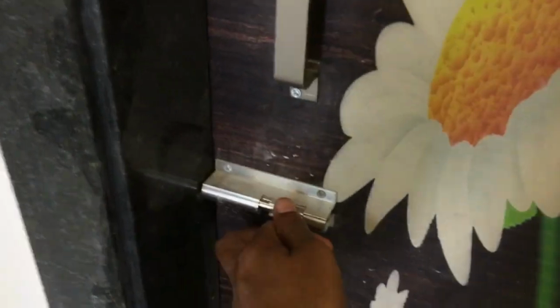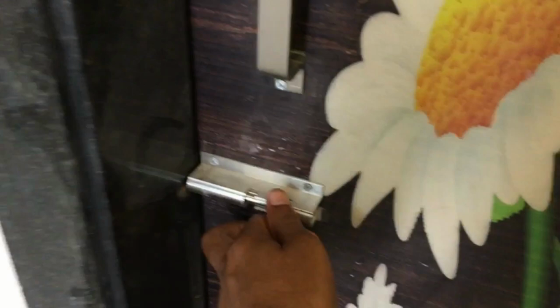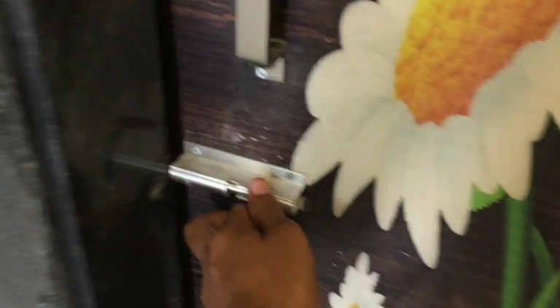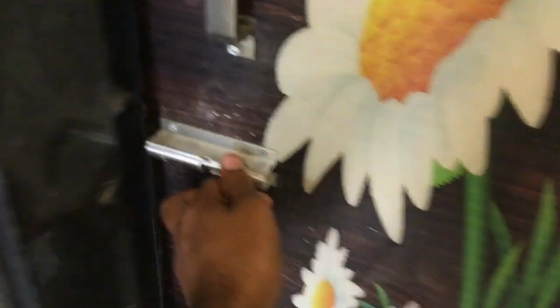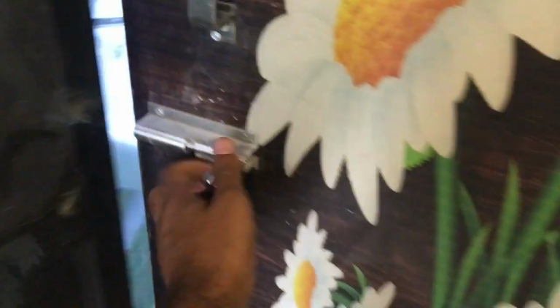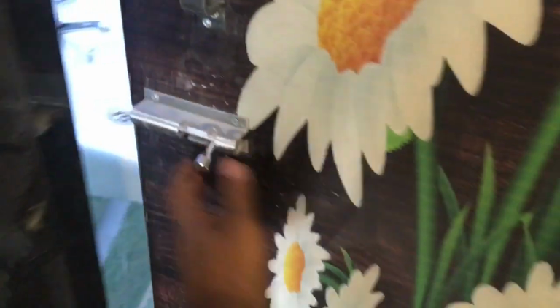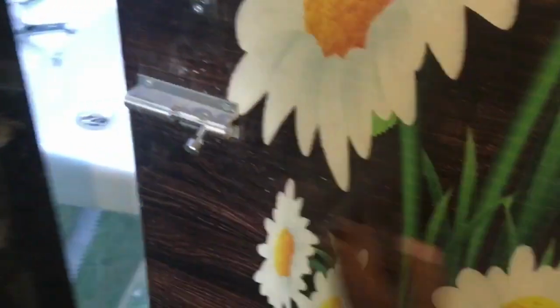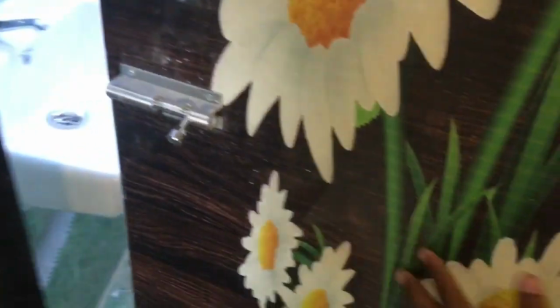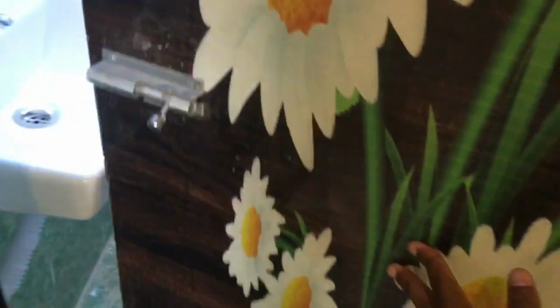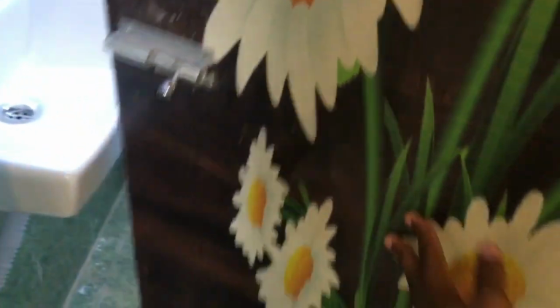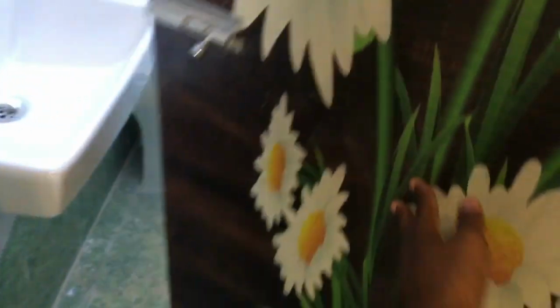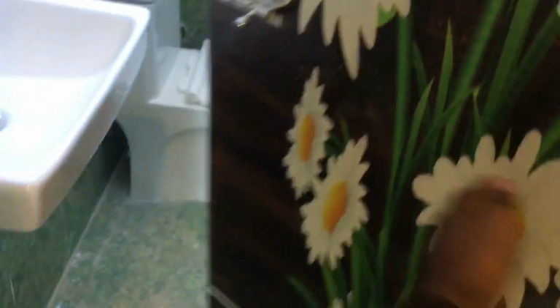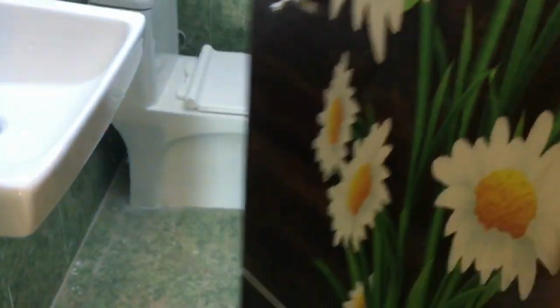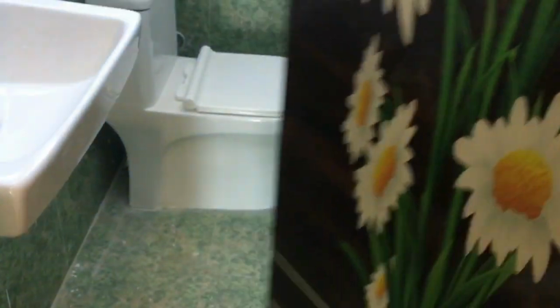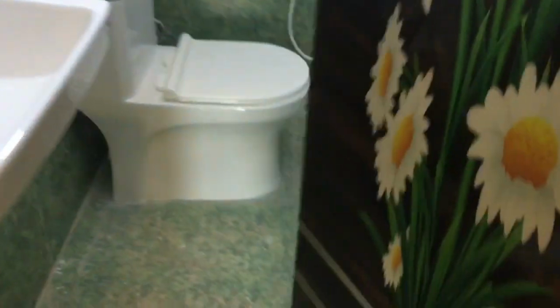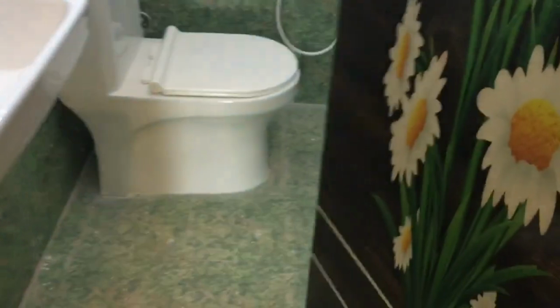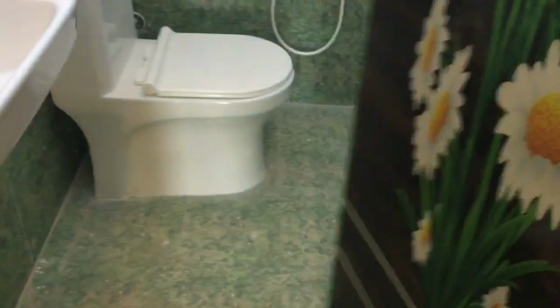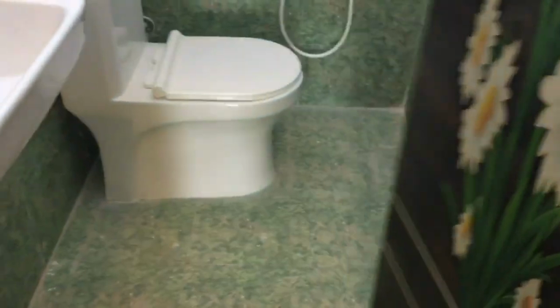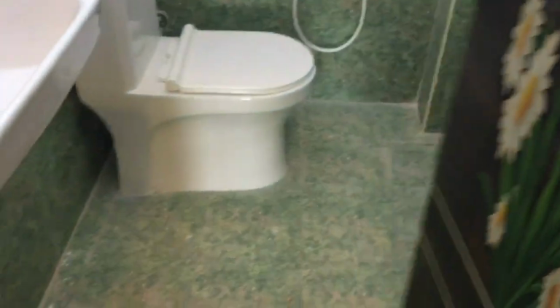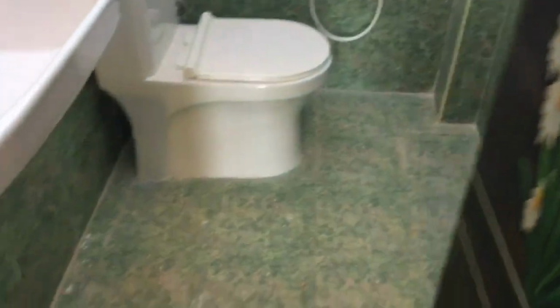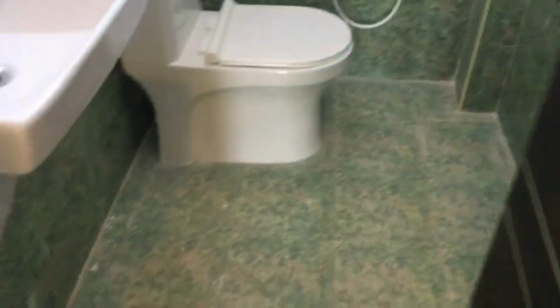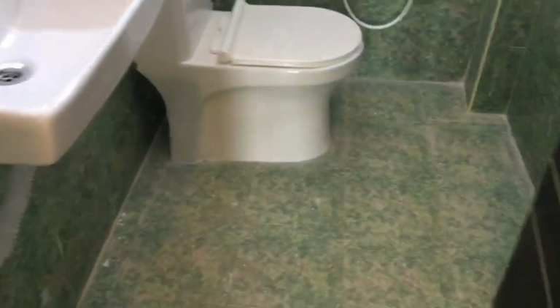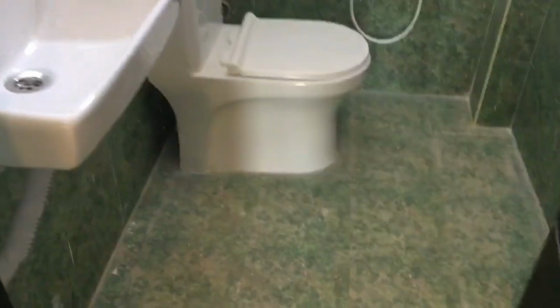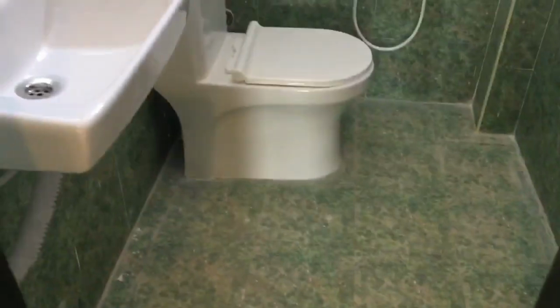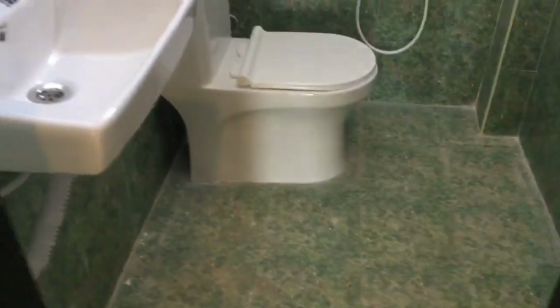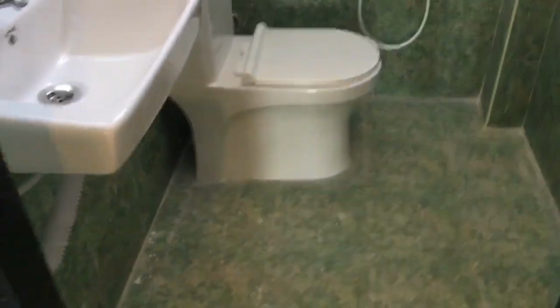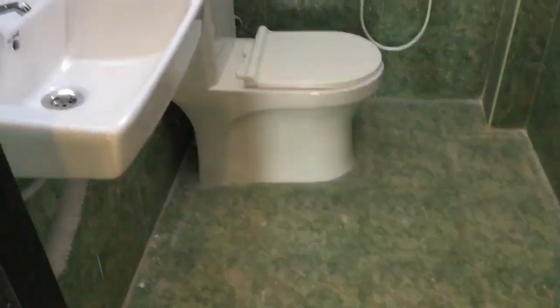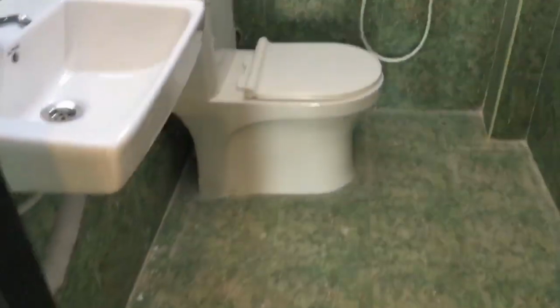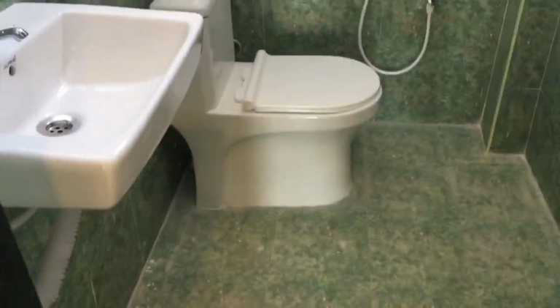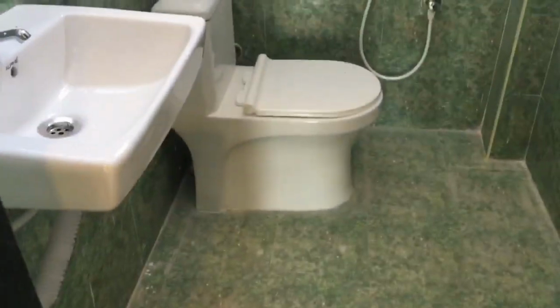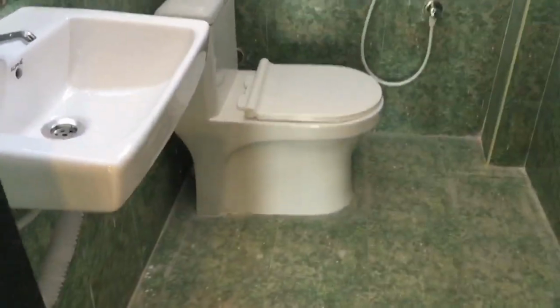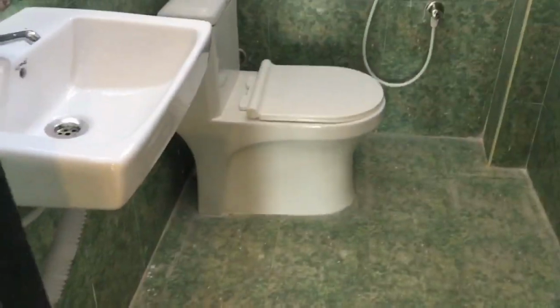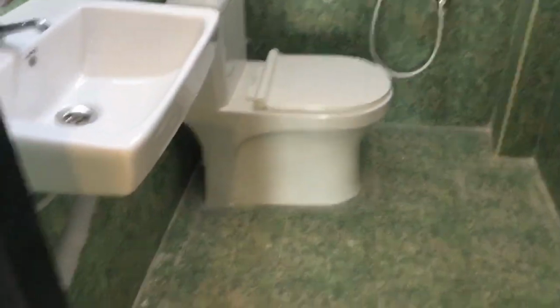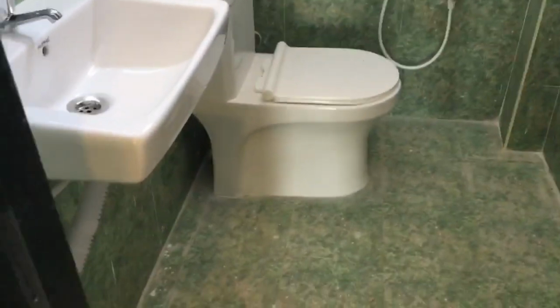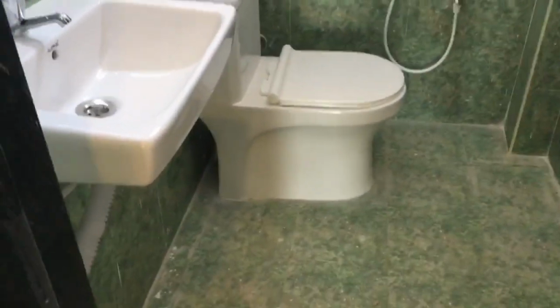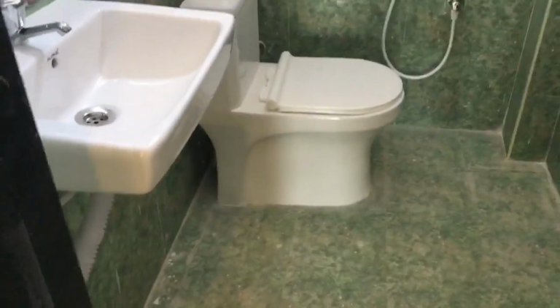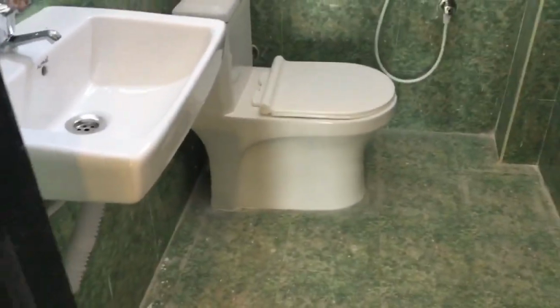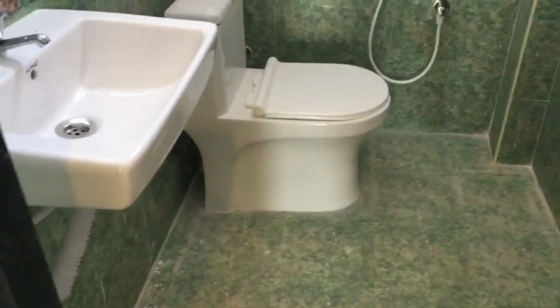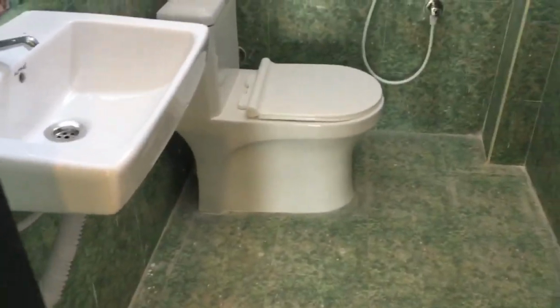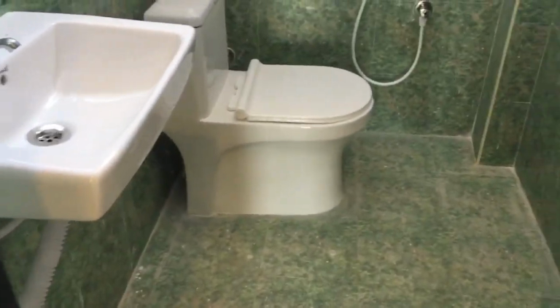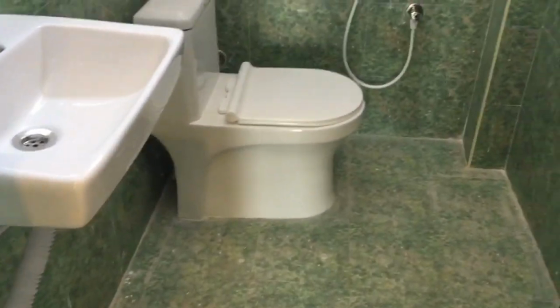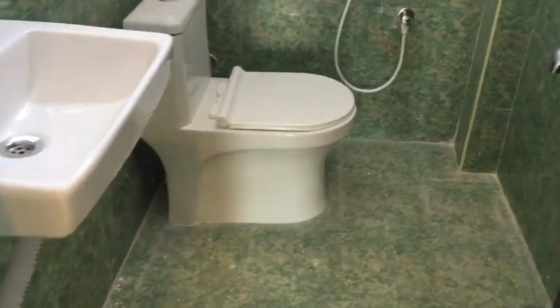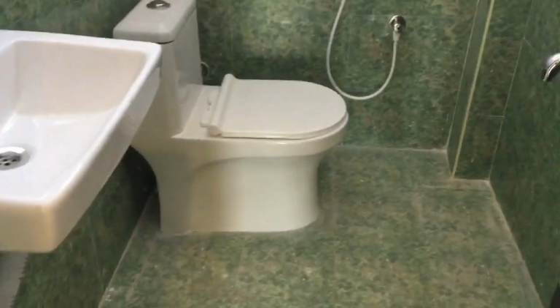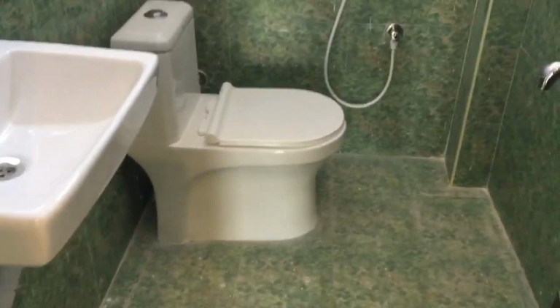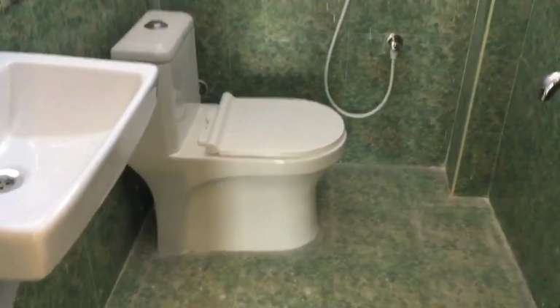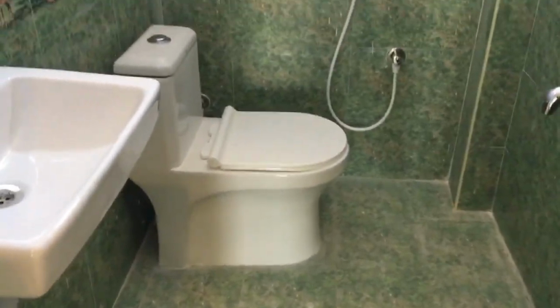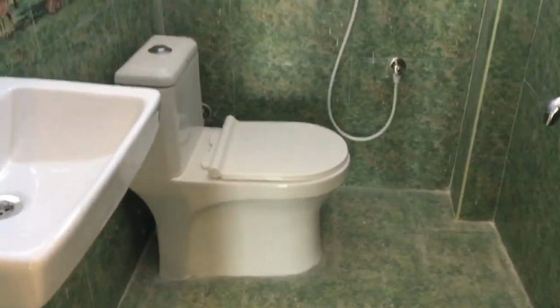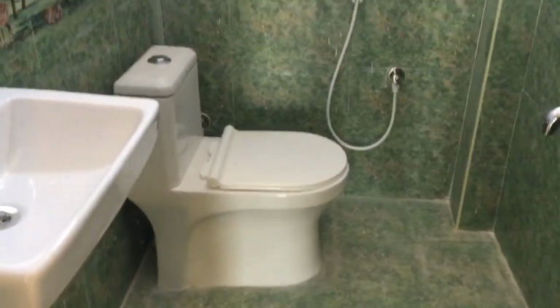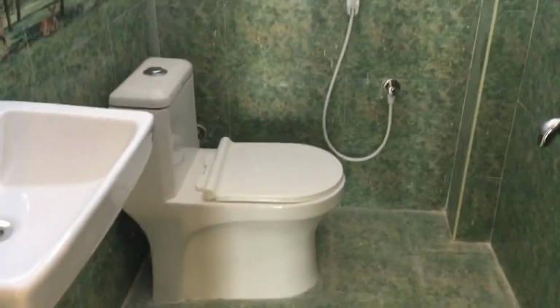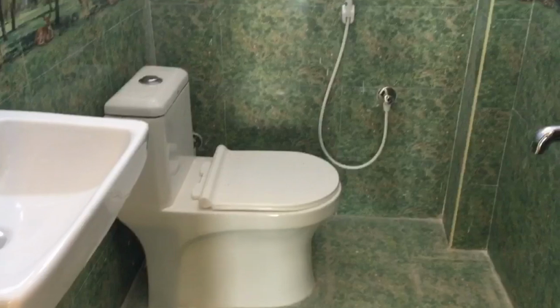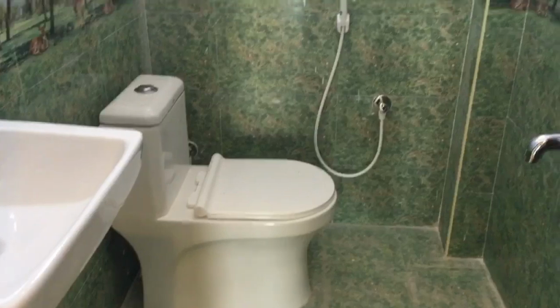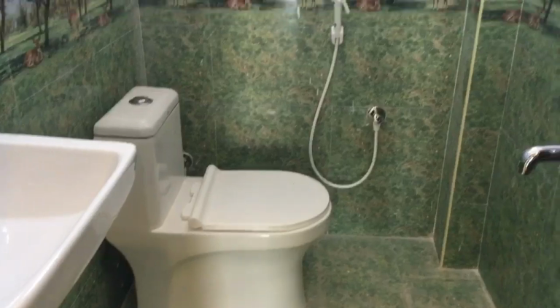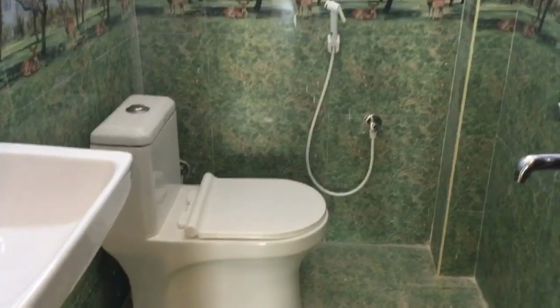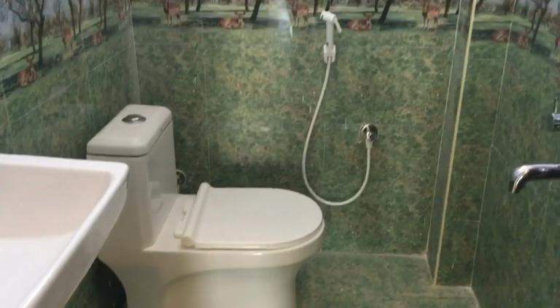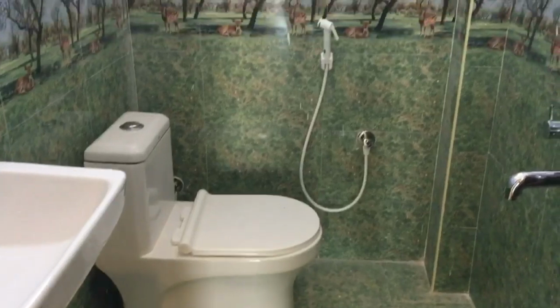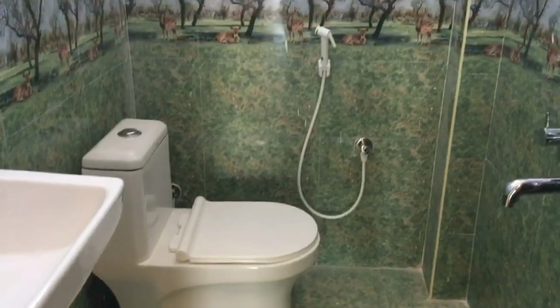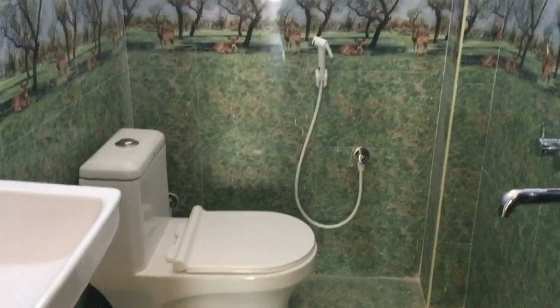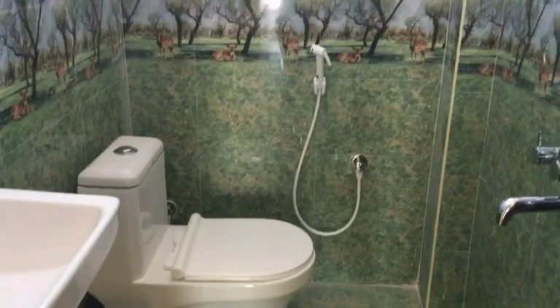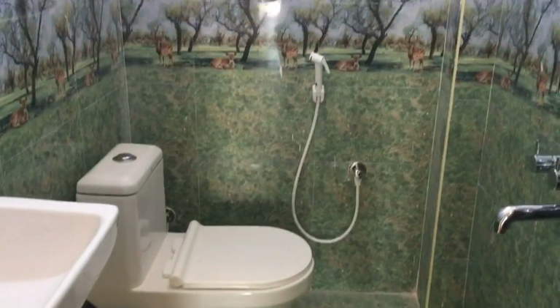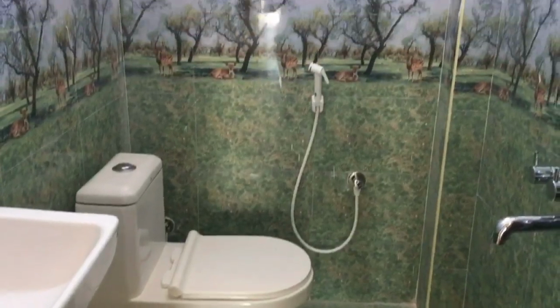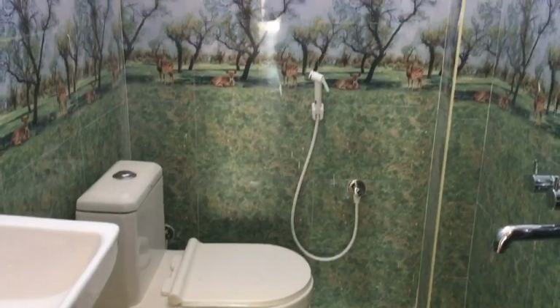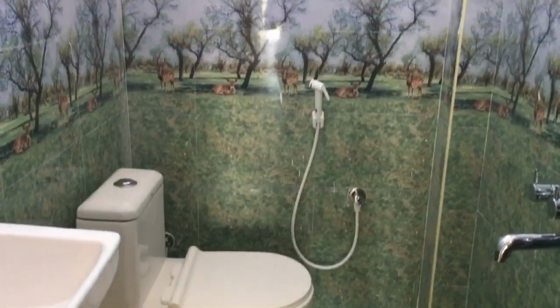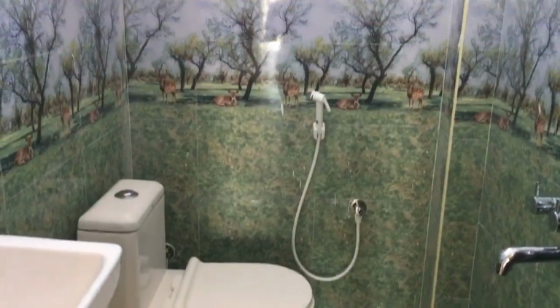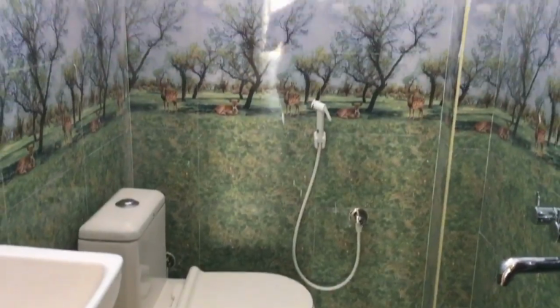I will show you the master bedroom. Fittings are also complete. The design is done without the side table as well.